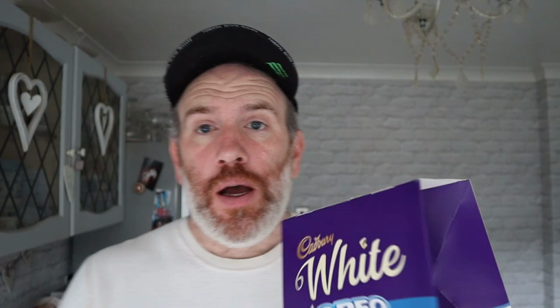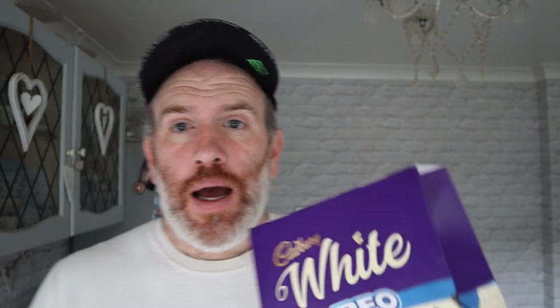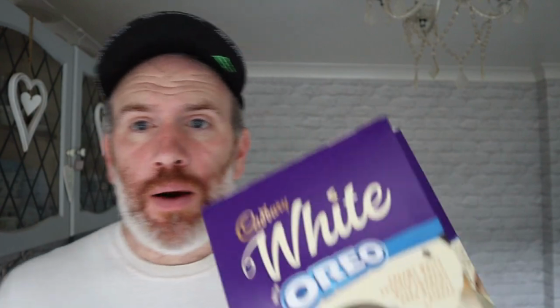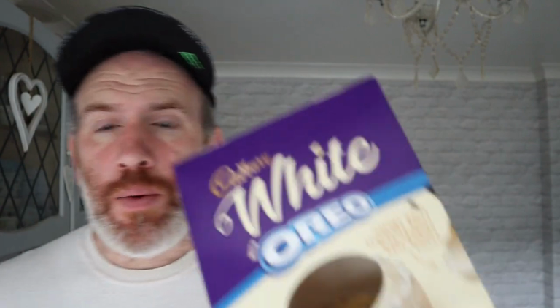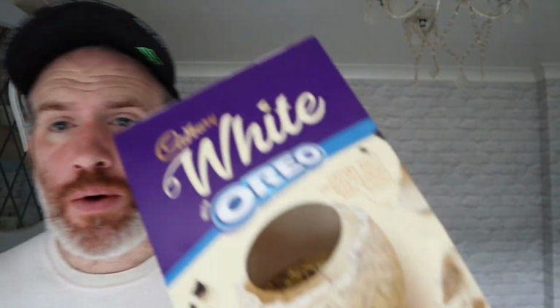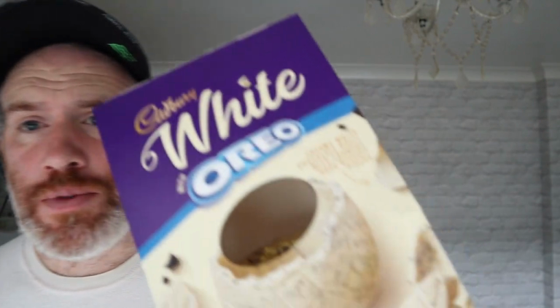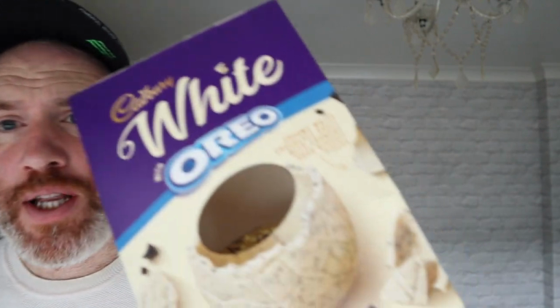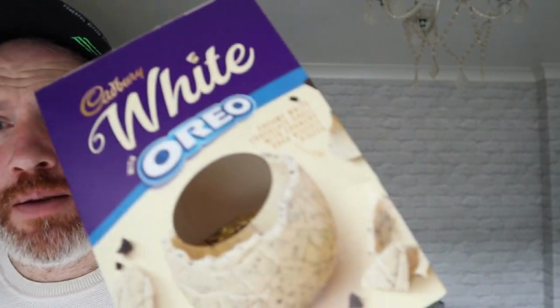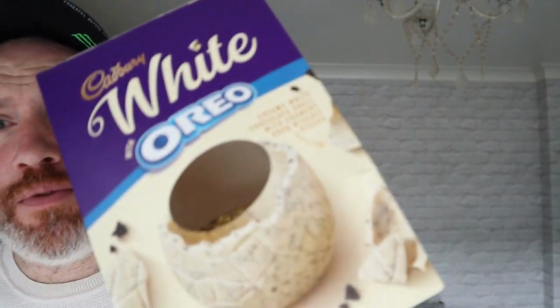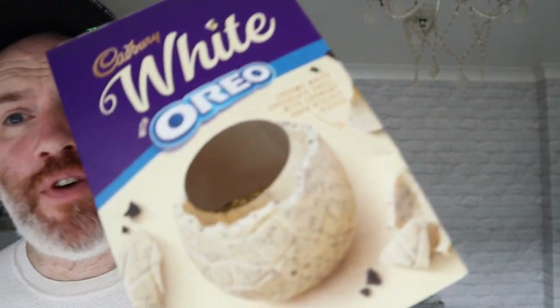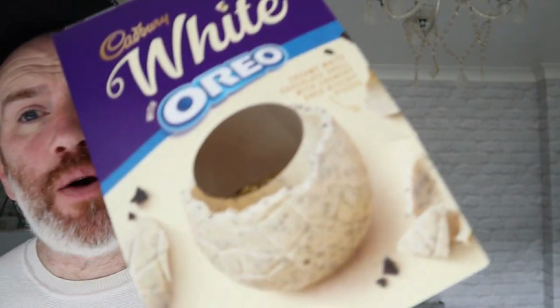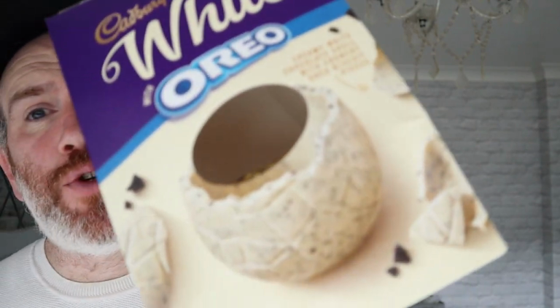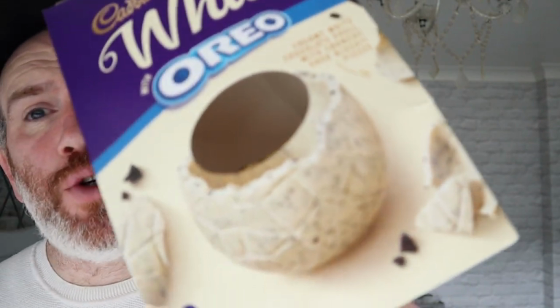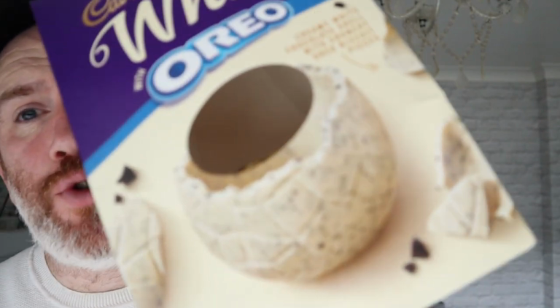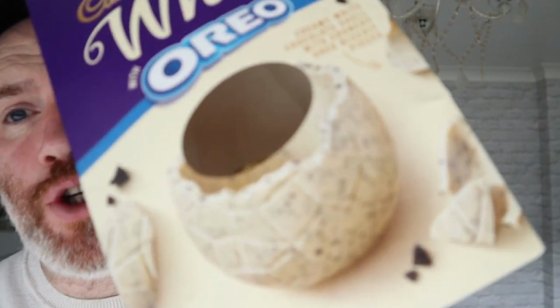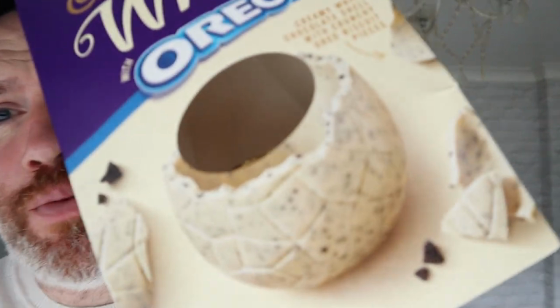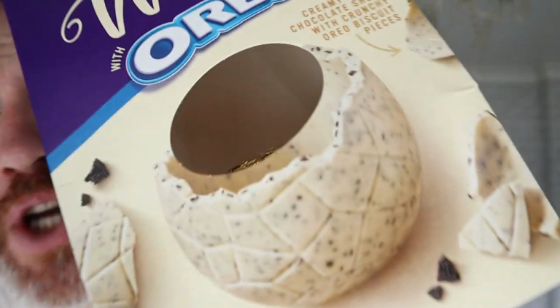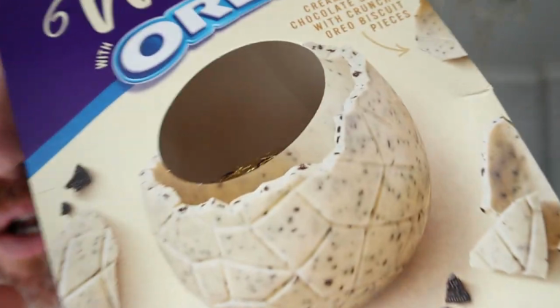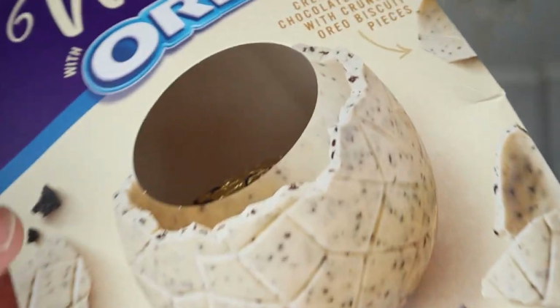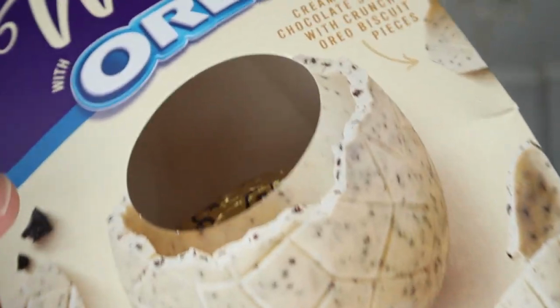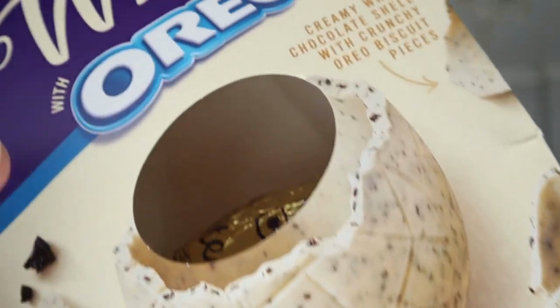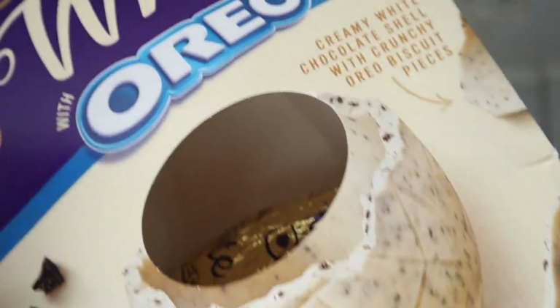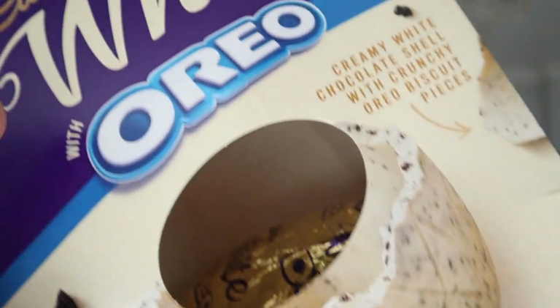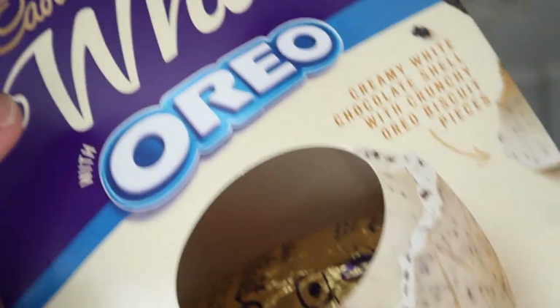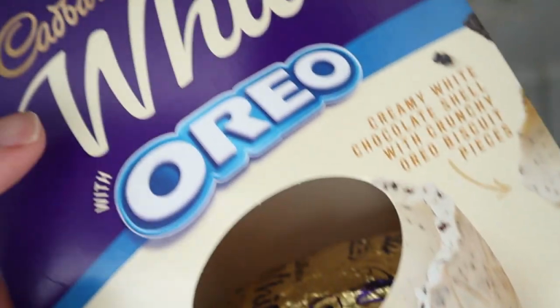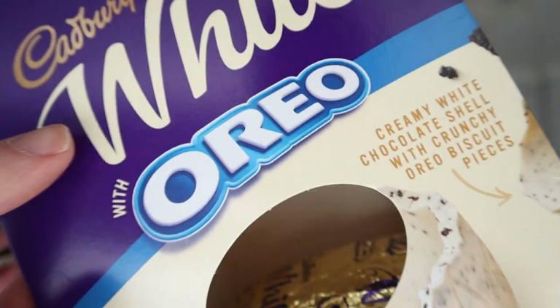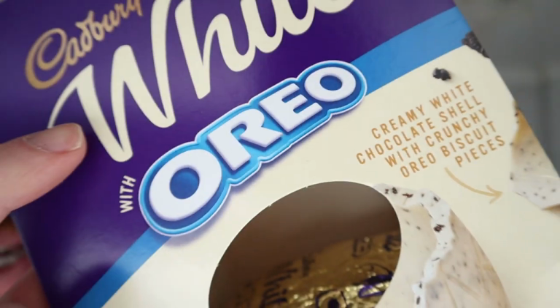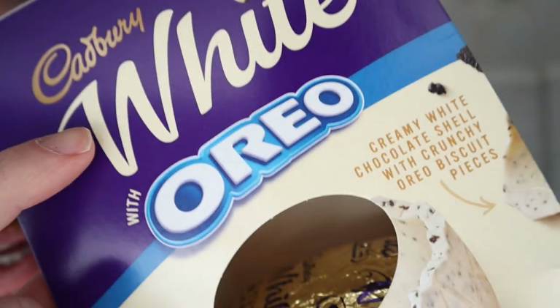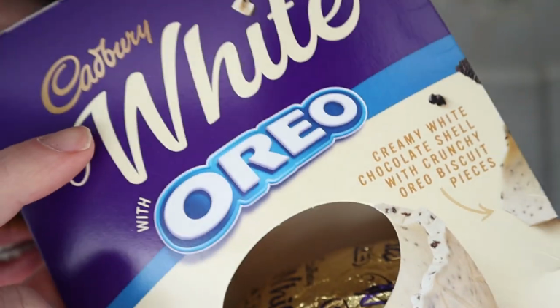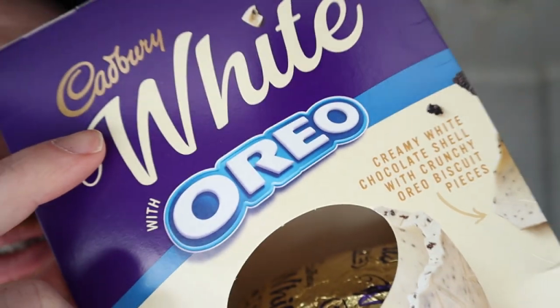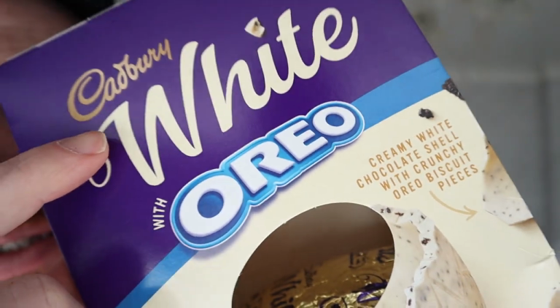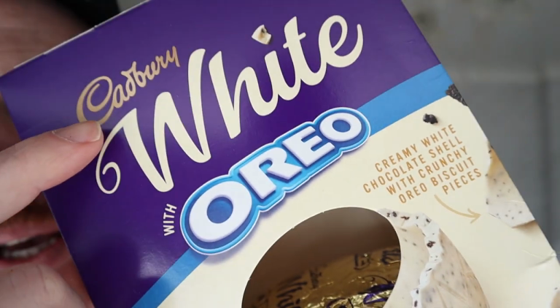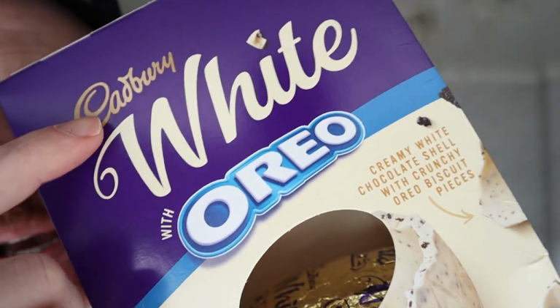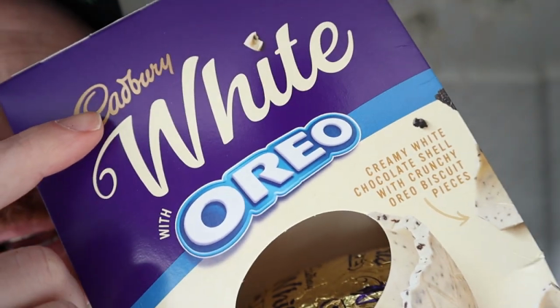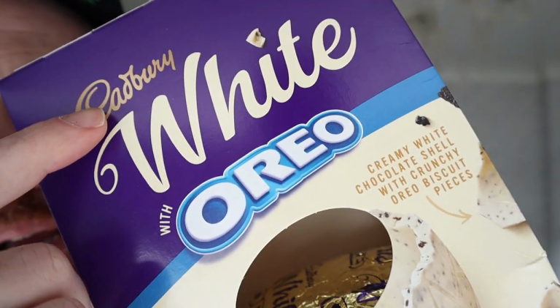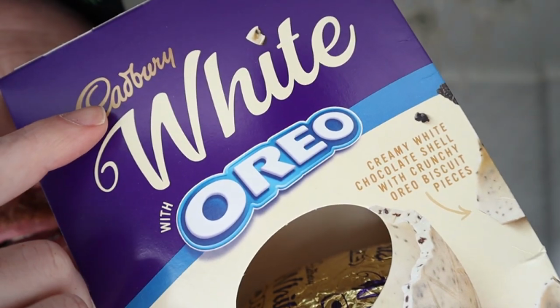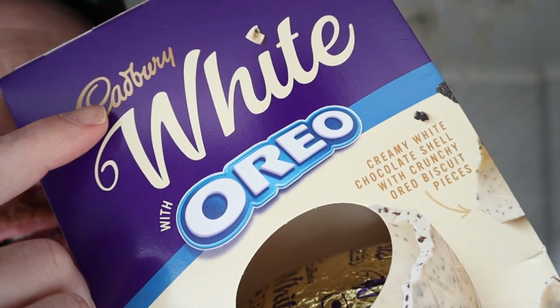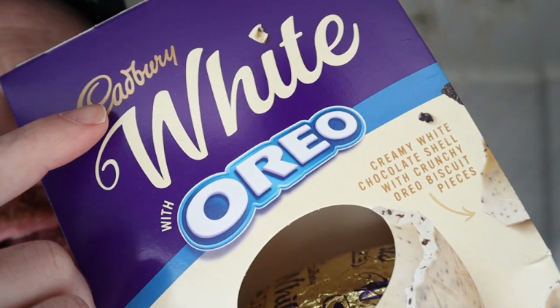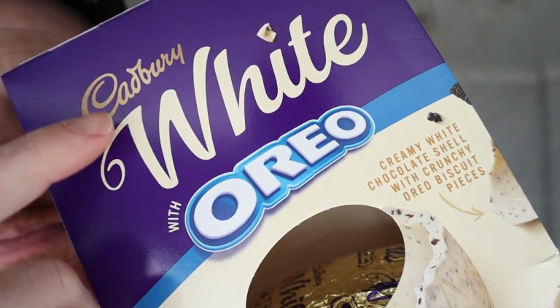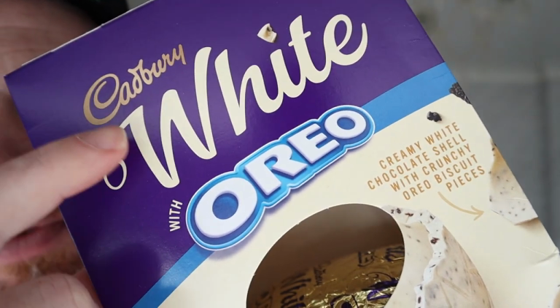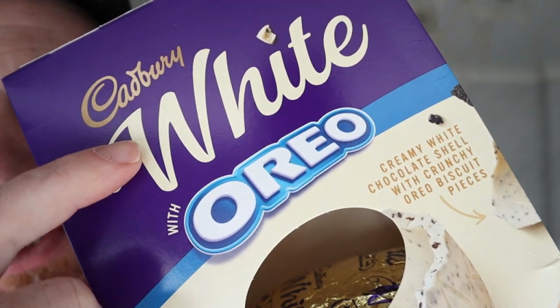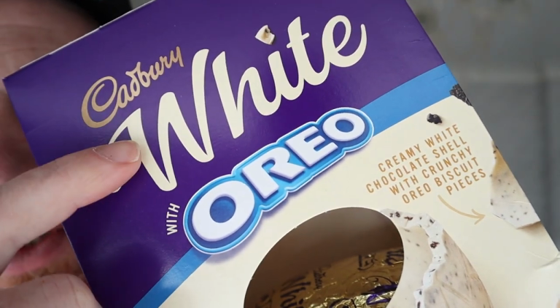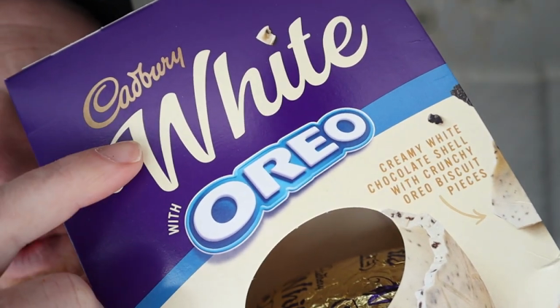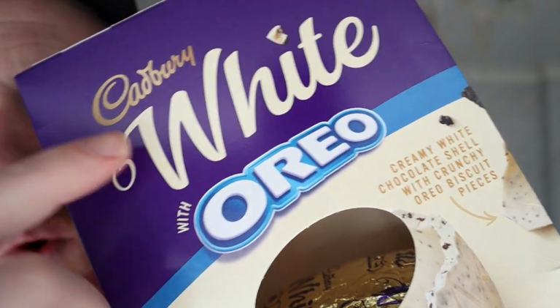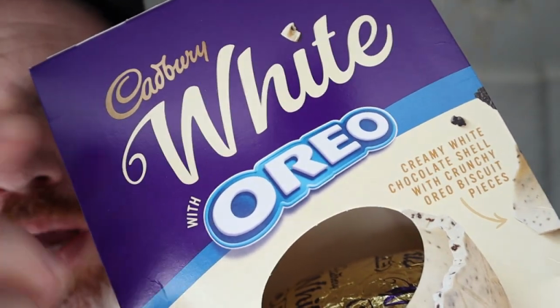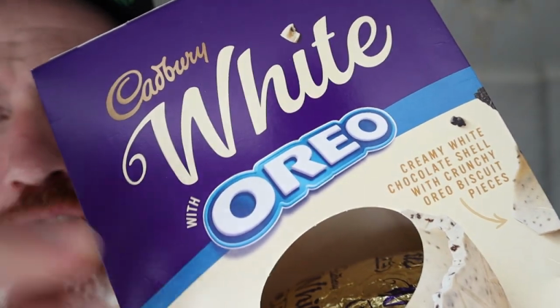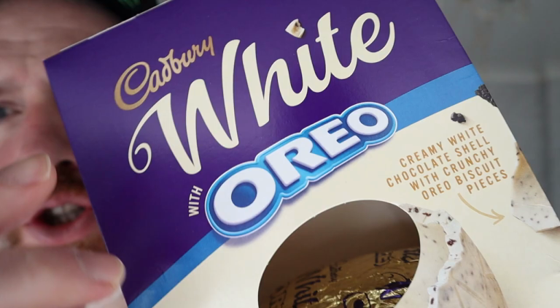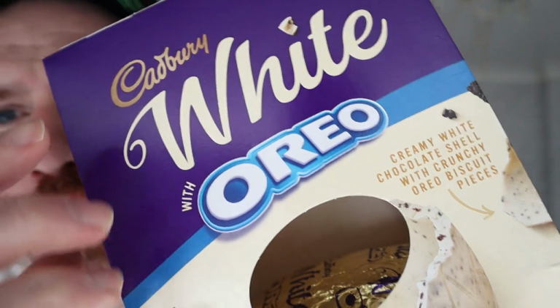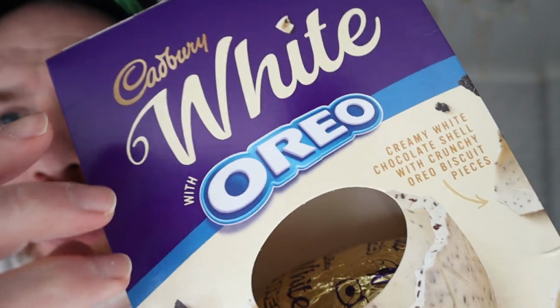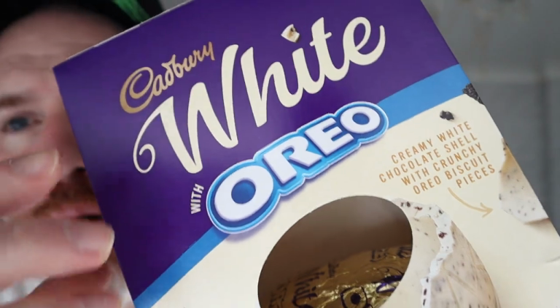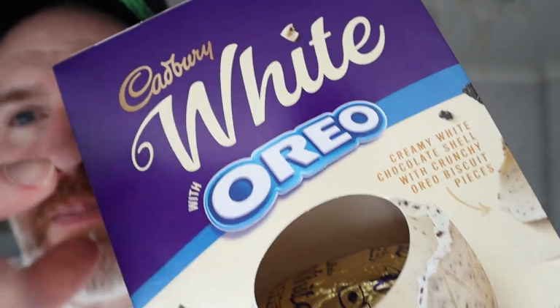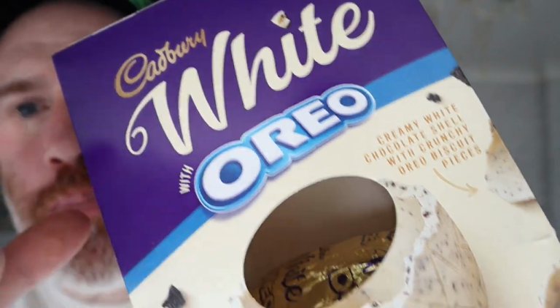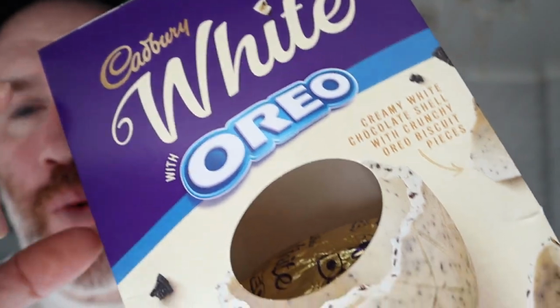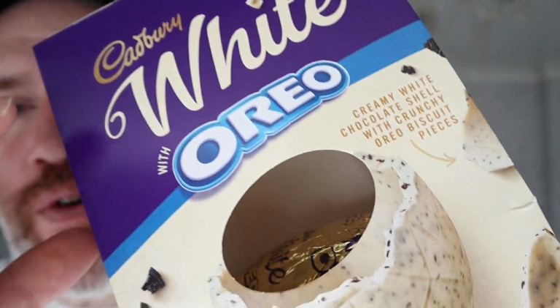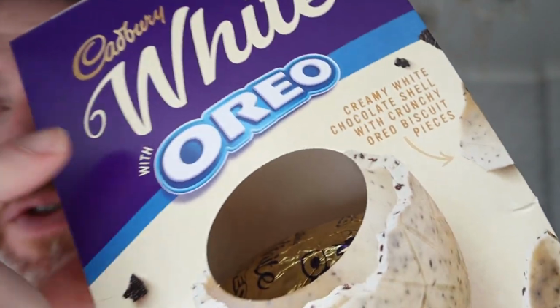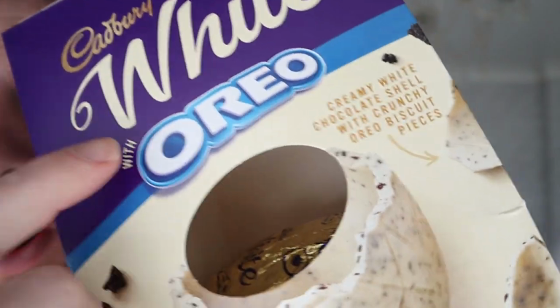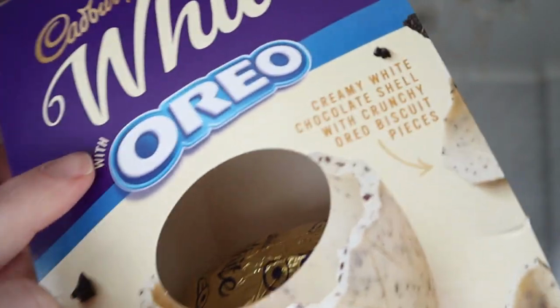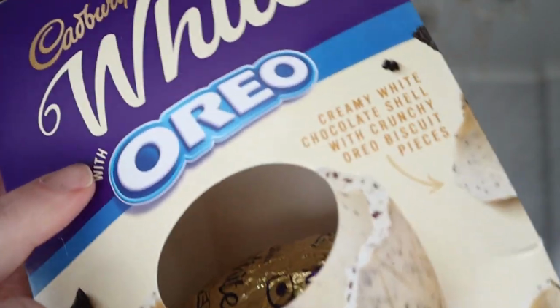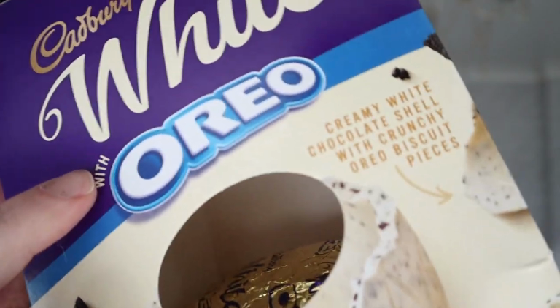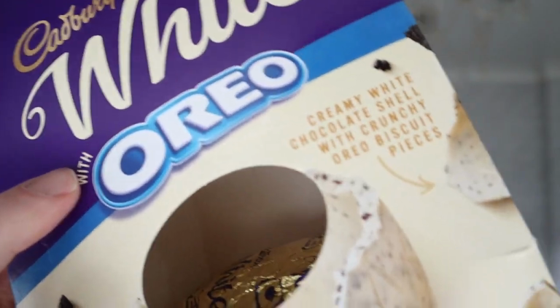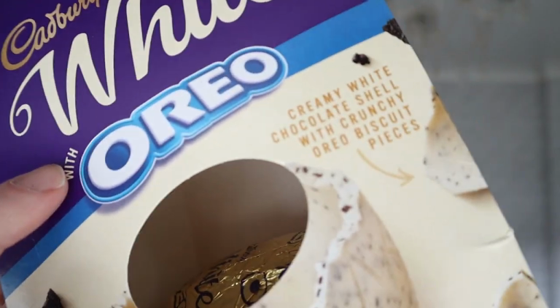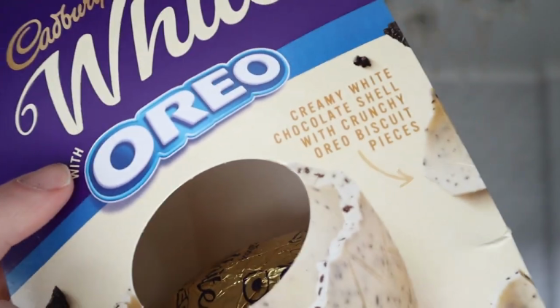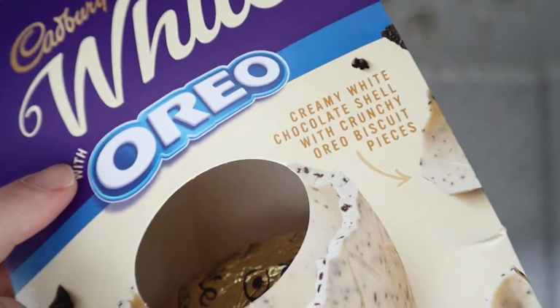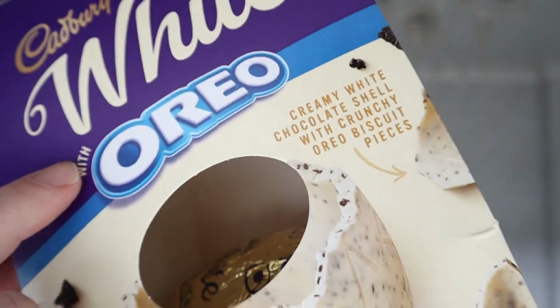Hello and welcome to the Adam and Val YouTube channel. We've got this — look at this — Cadbury's white chocolate but with Oreo inside.